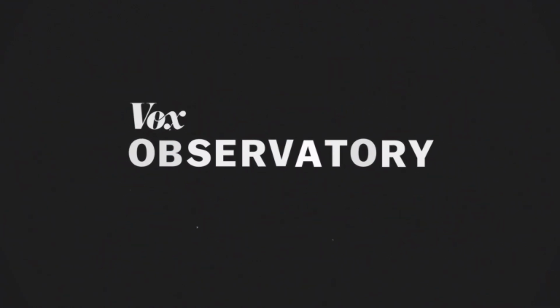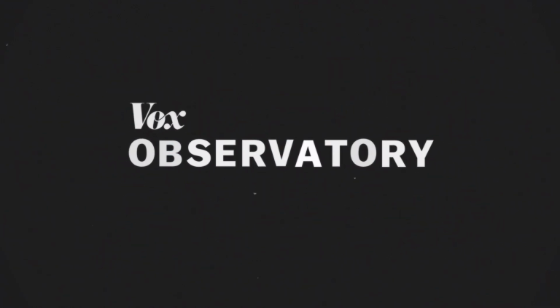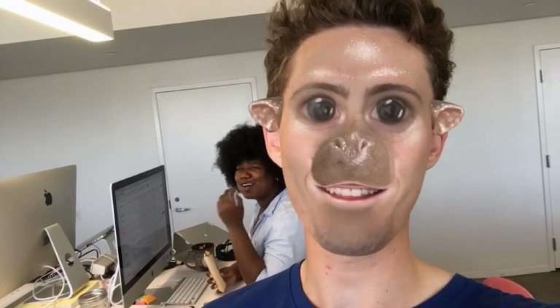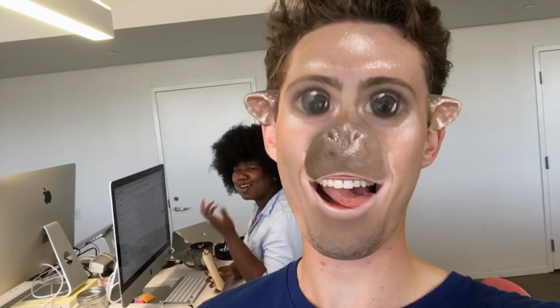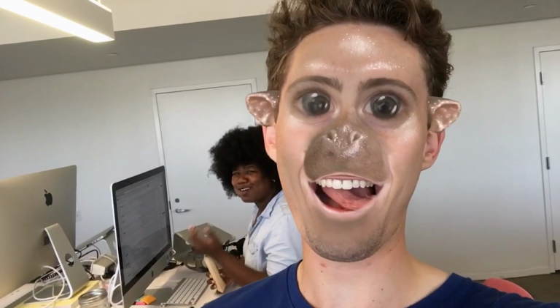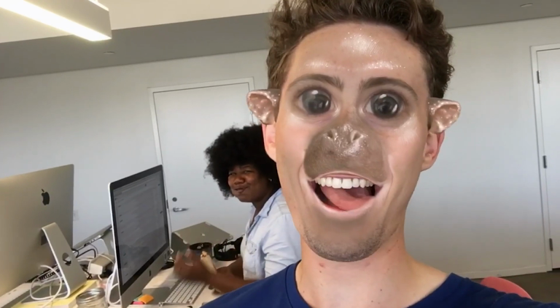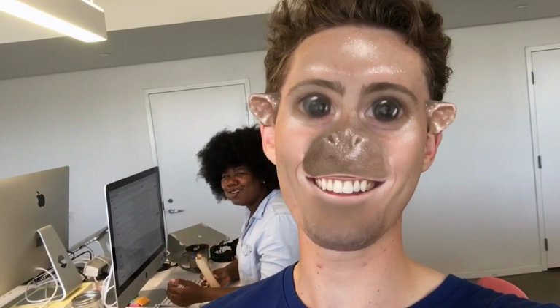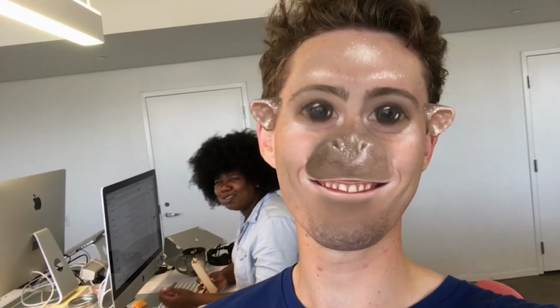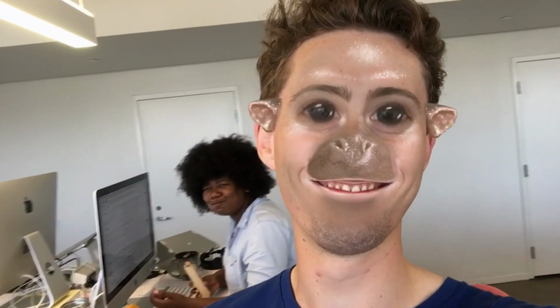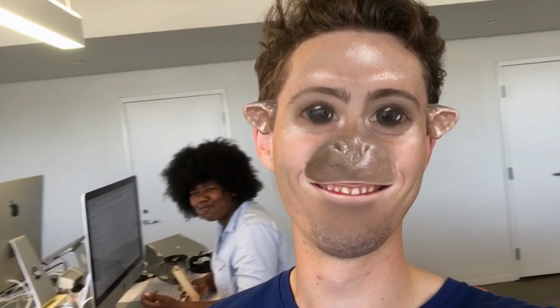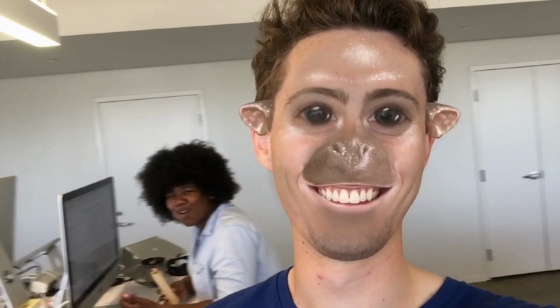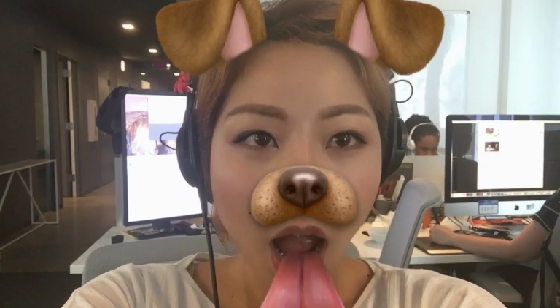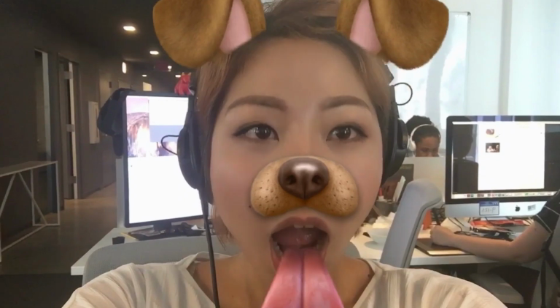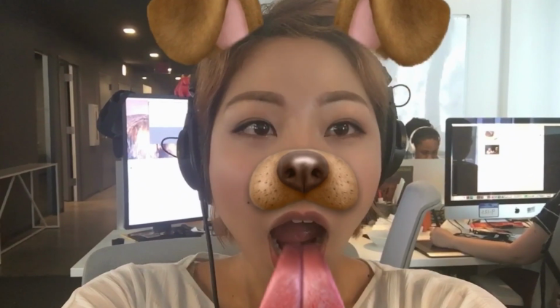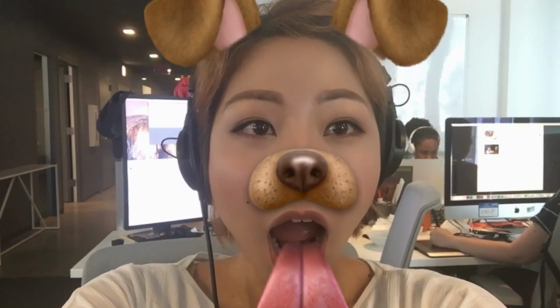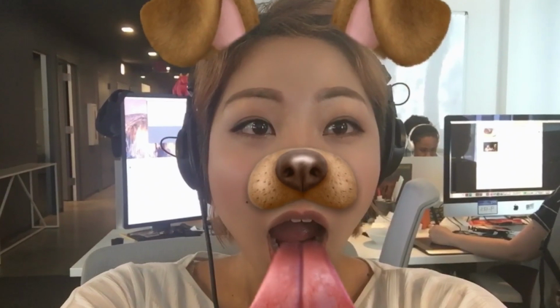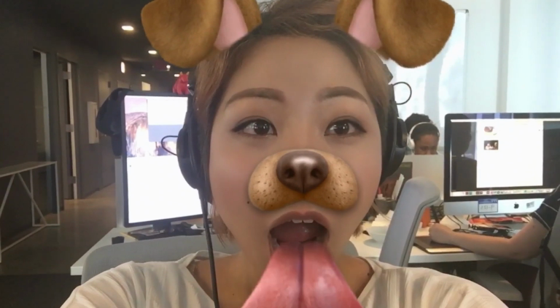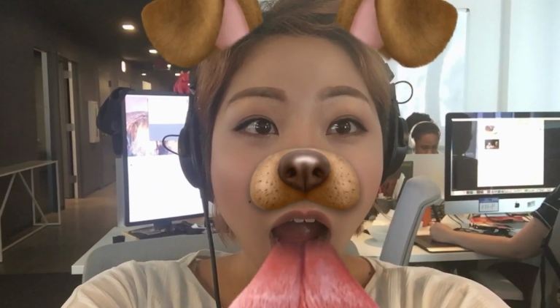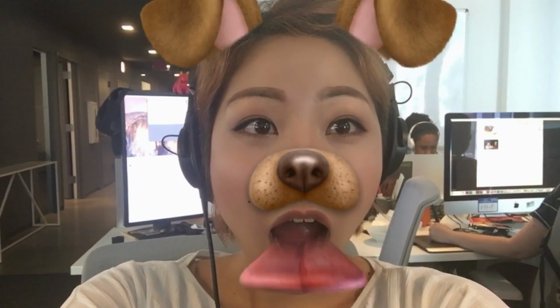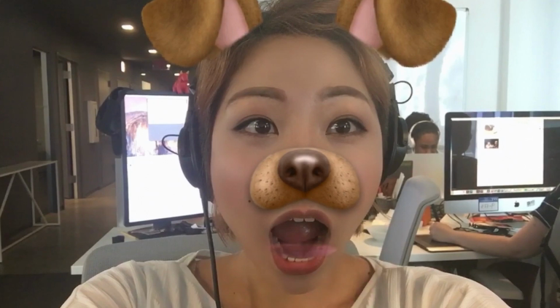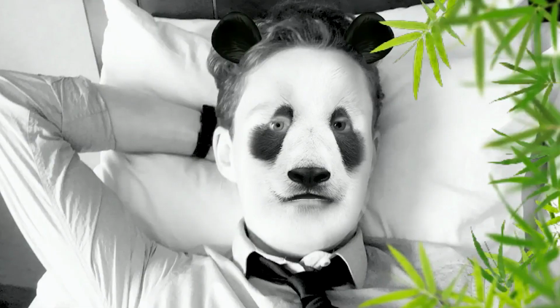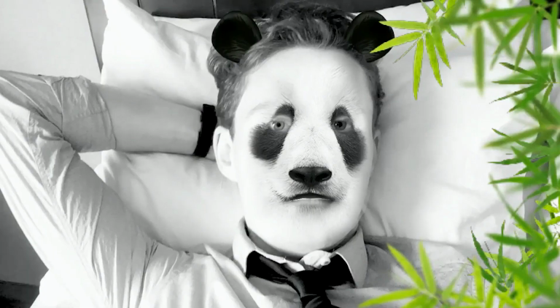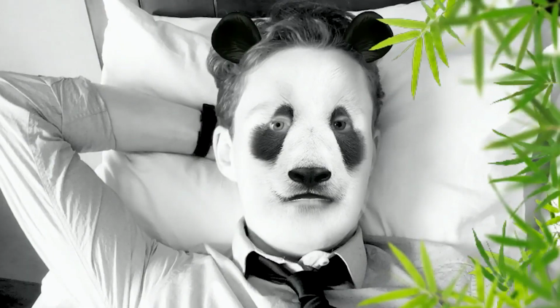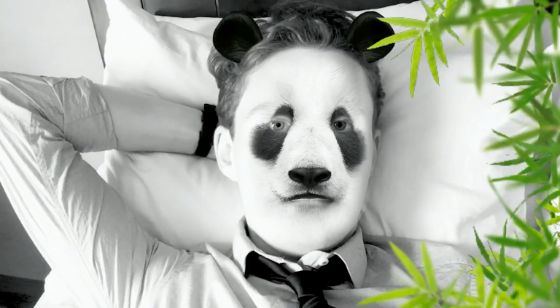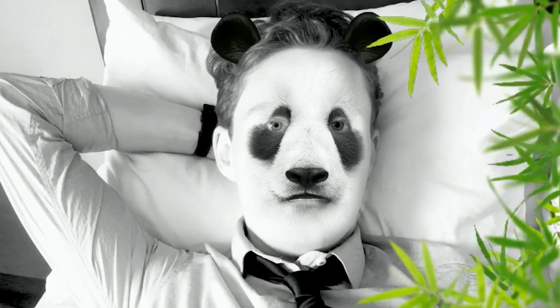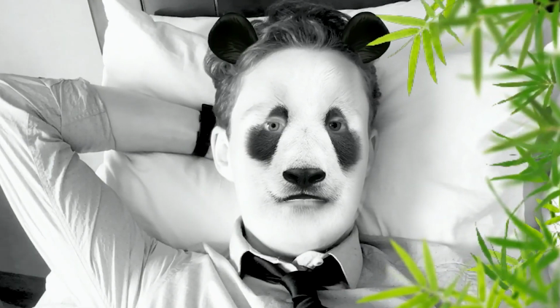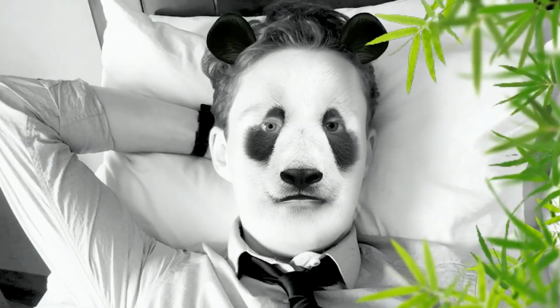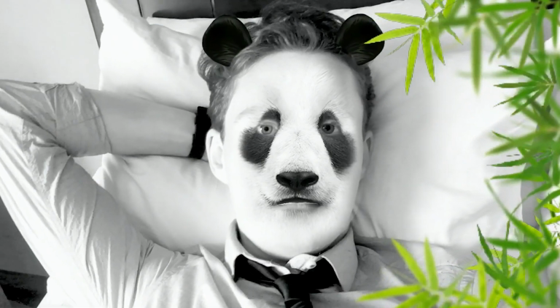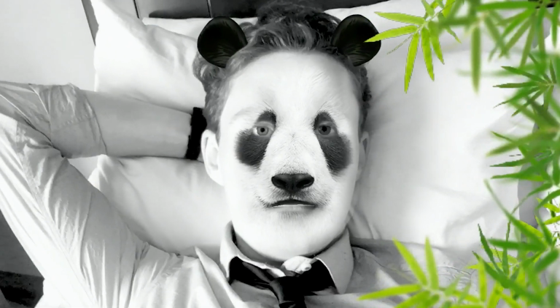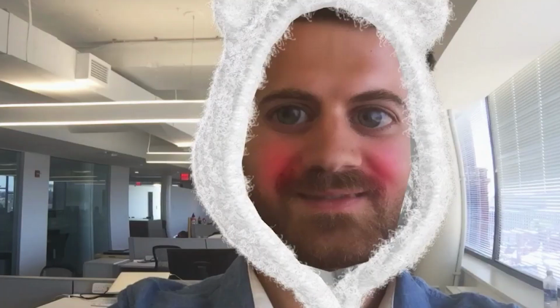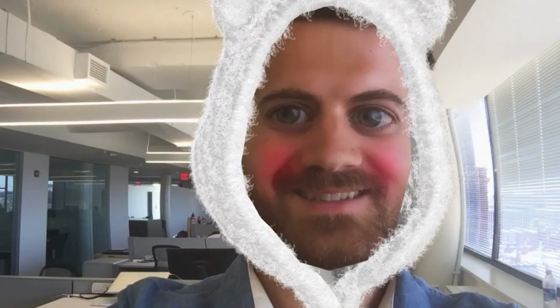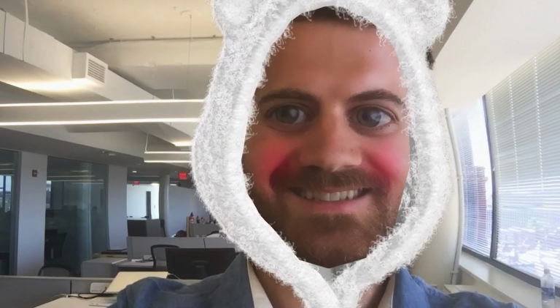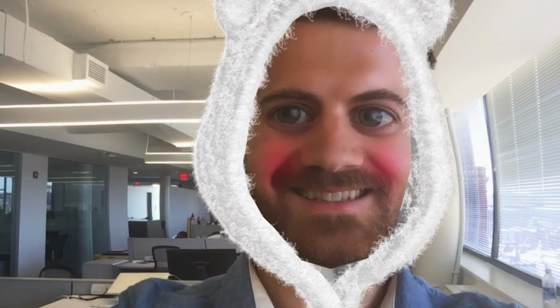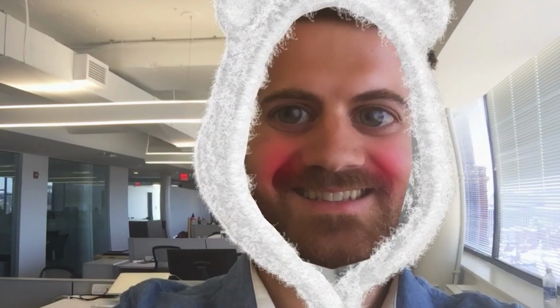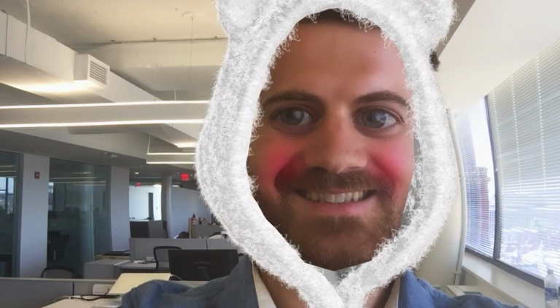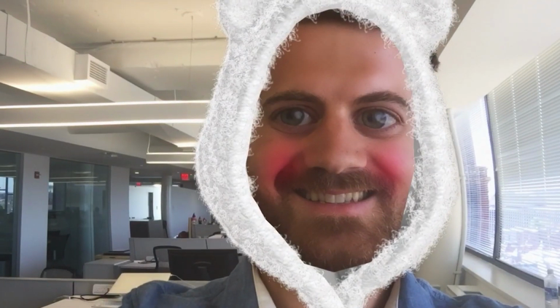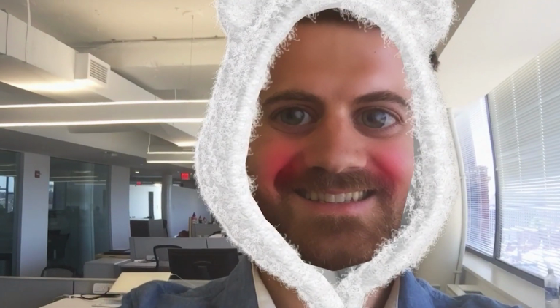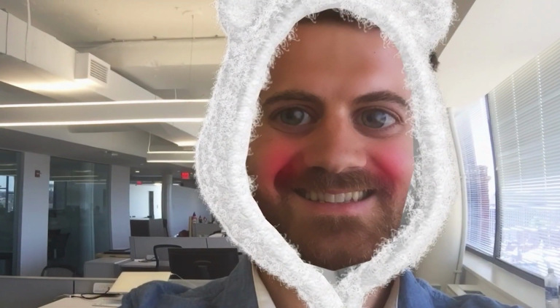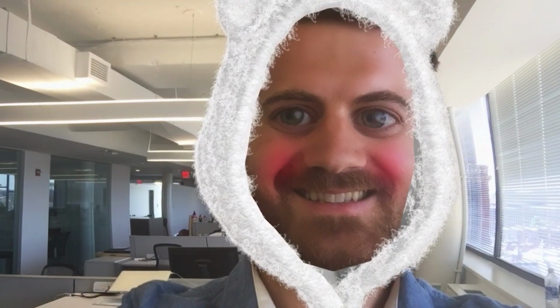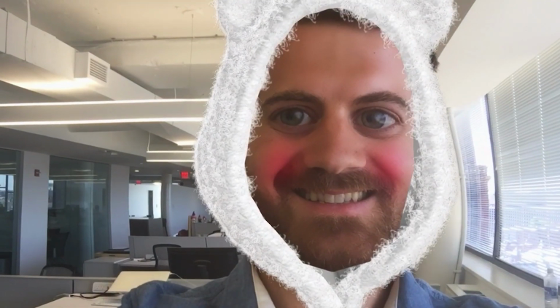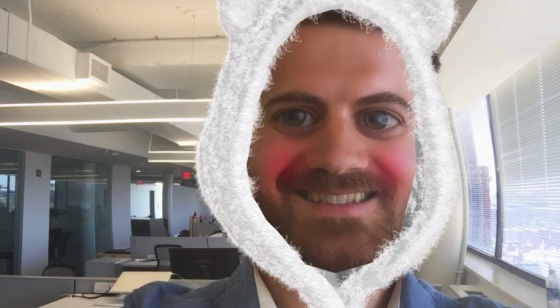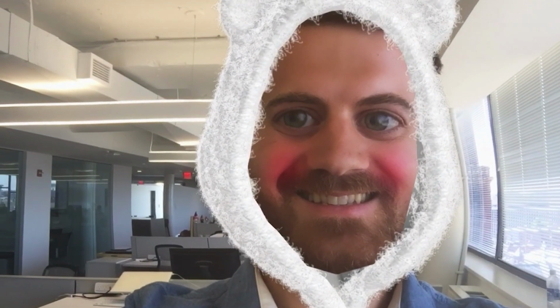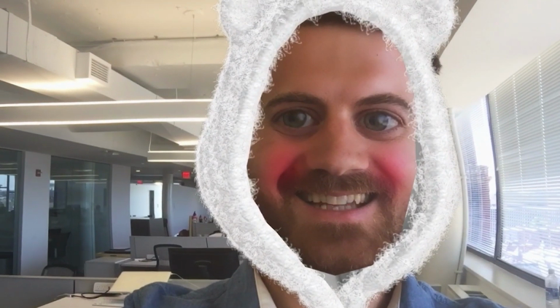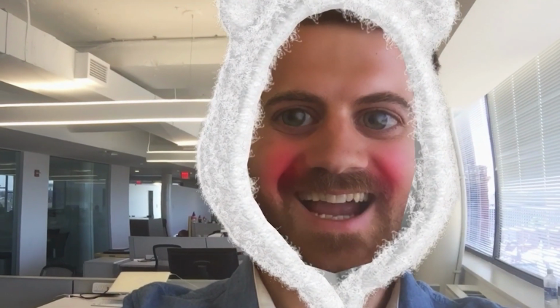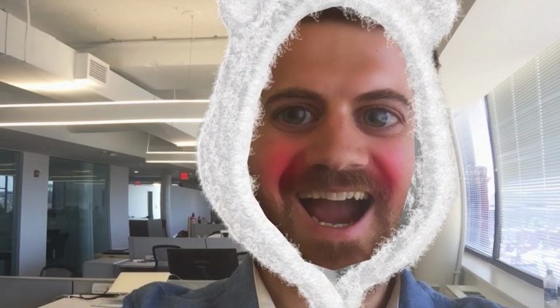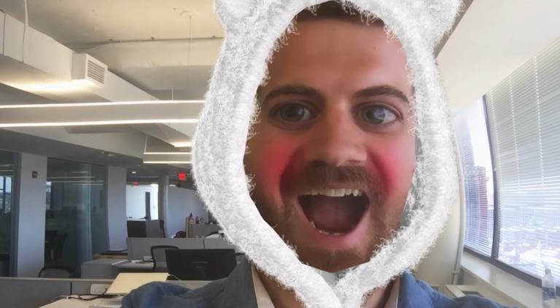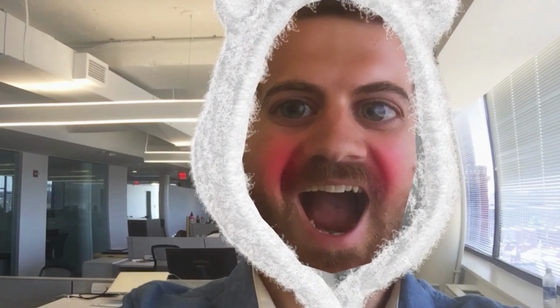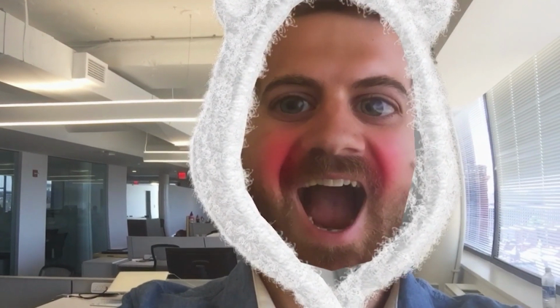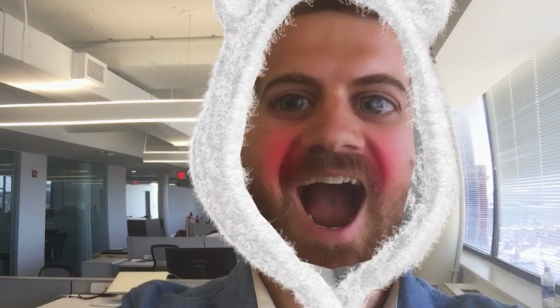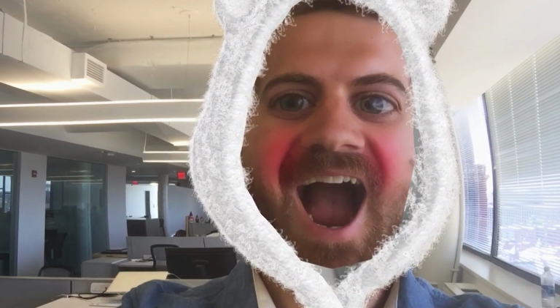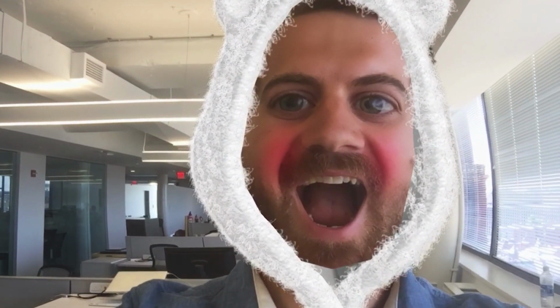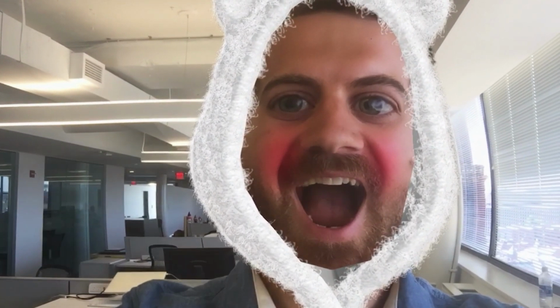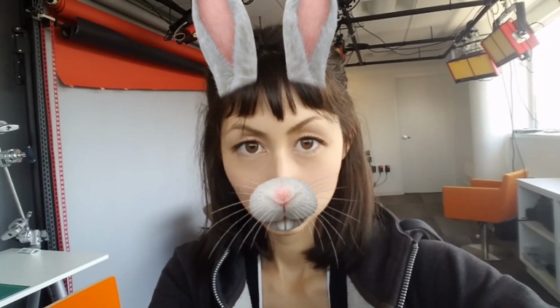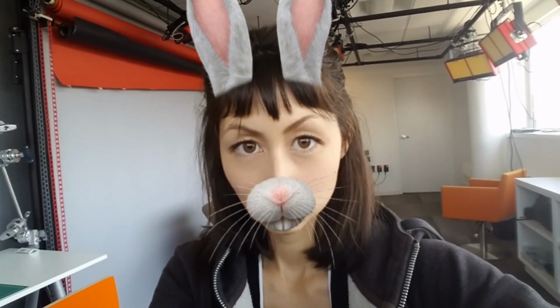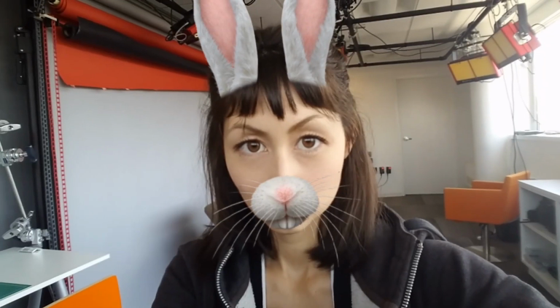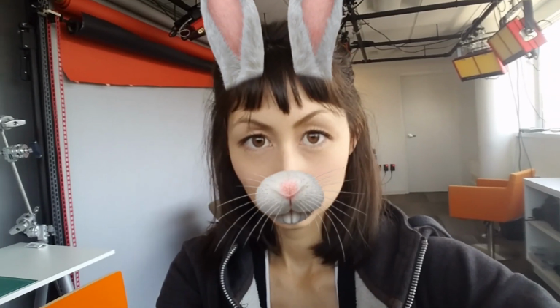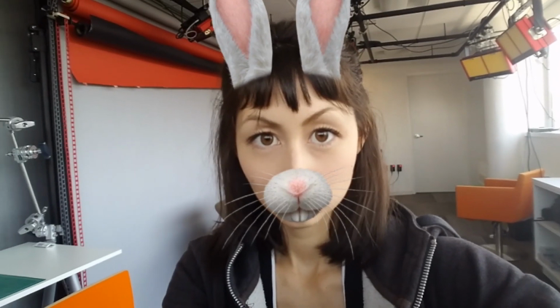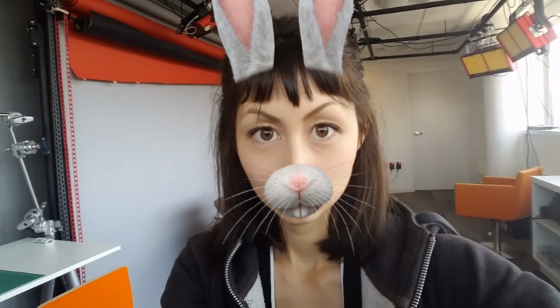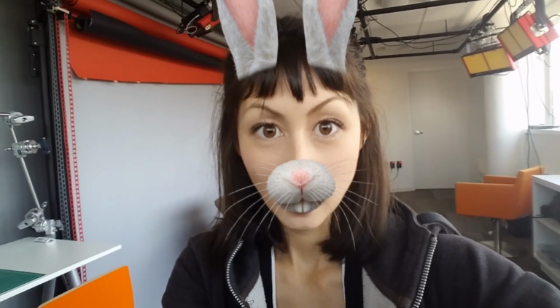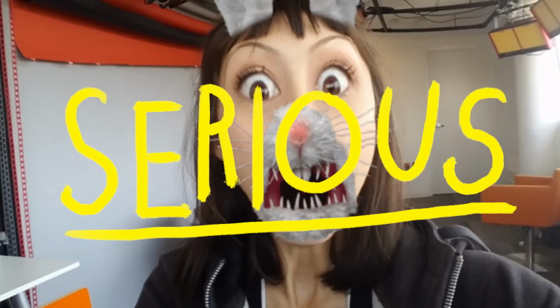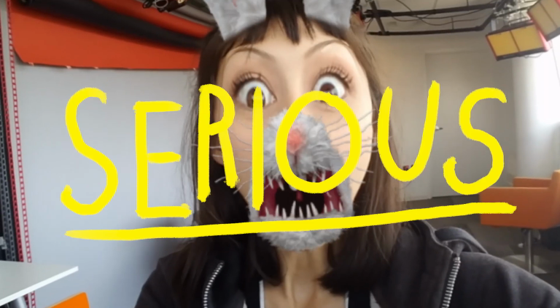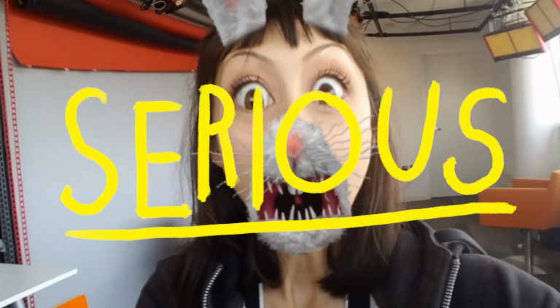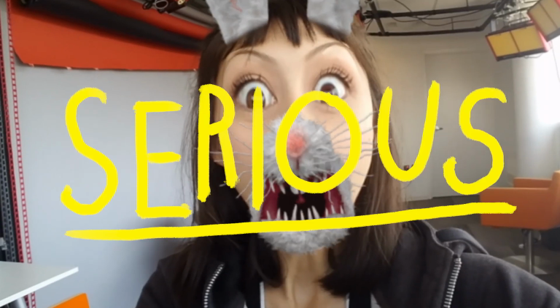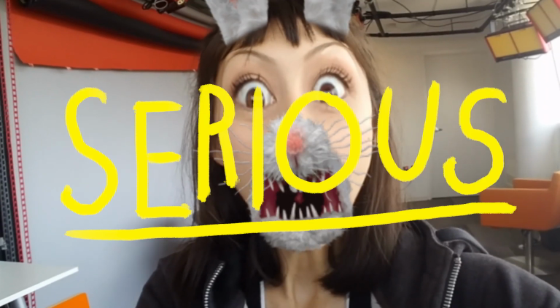These are what Snapchat calls their lenses, but everyone else calls filters. They are very silly, but the engineering behind them is serious.